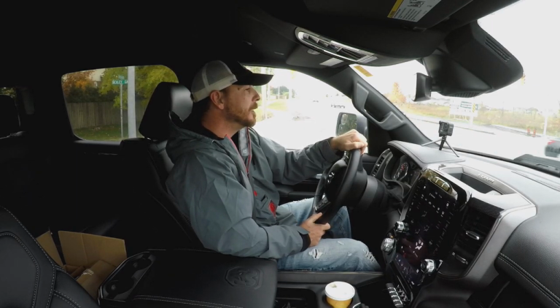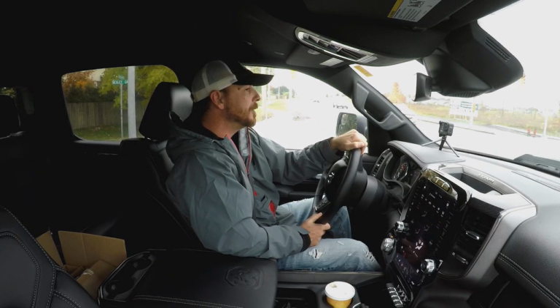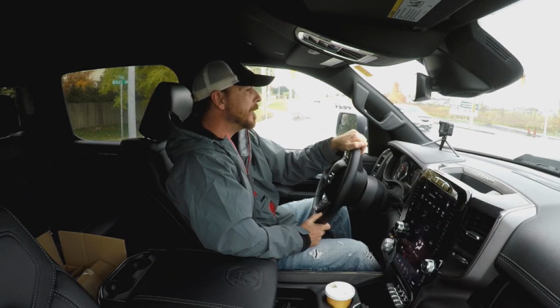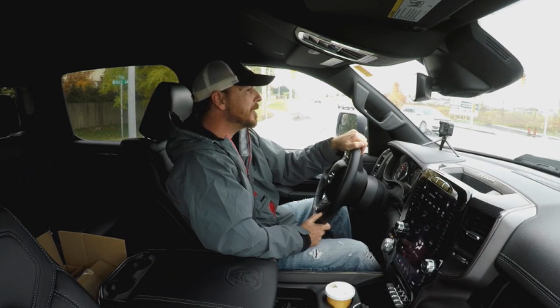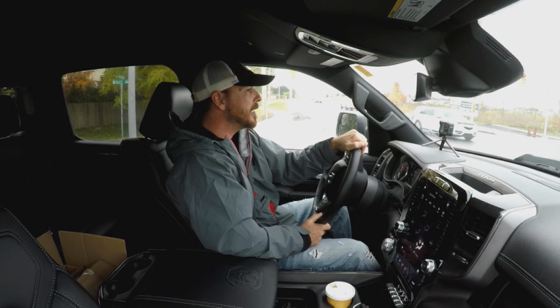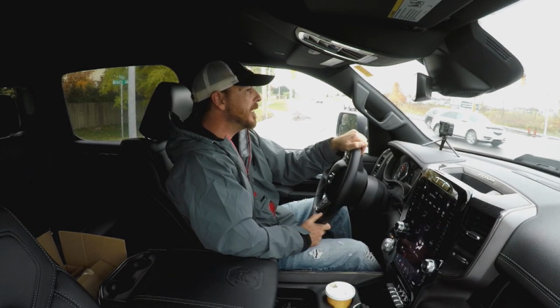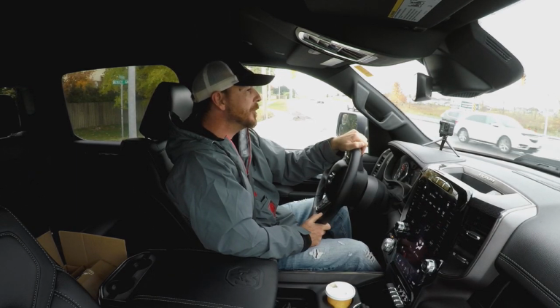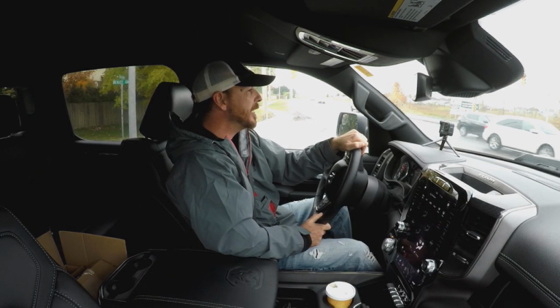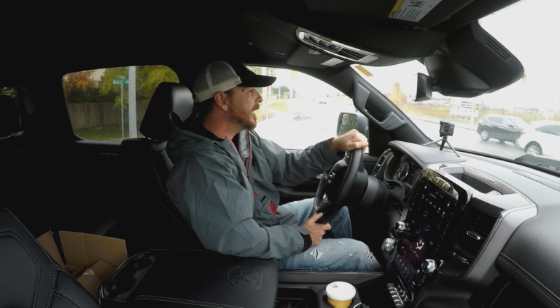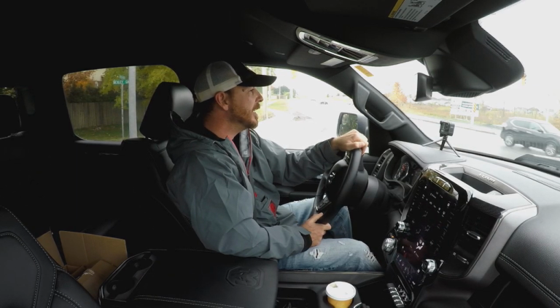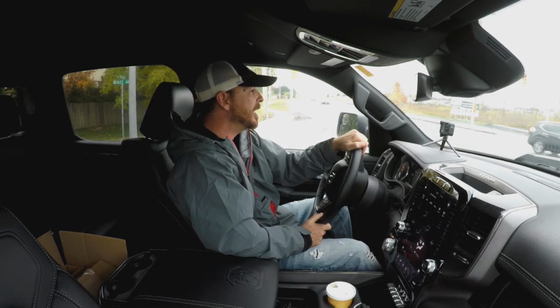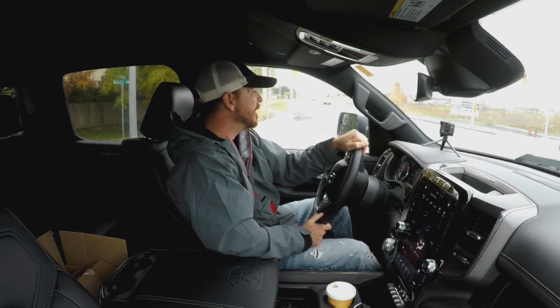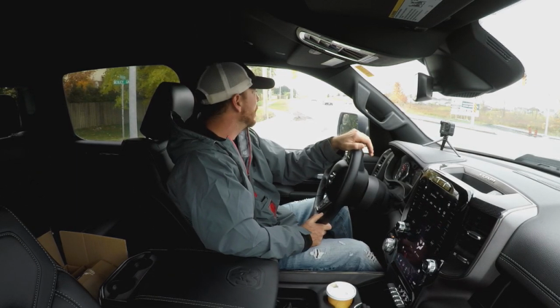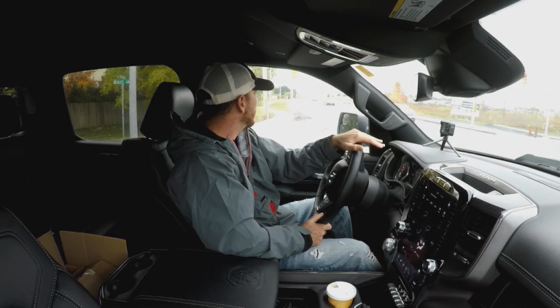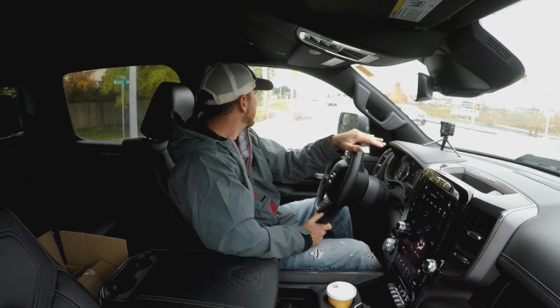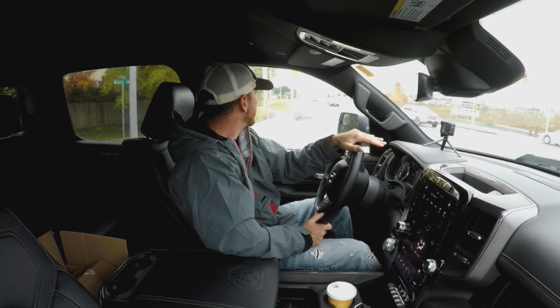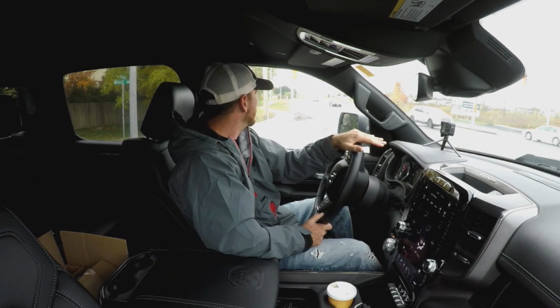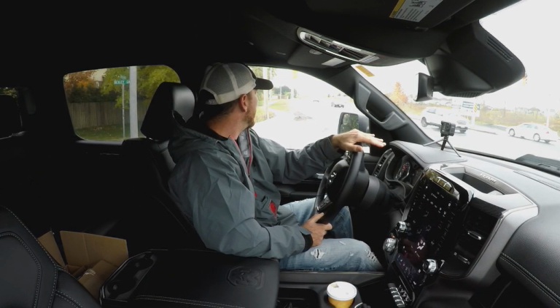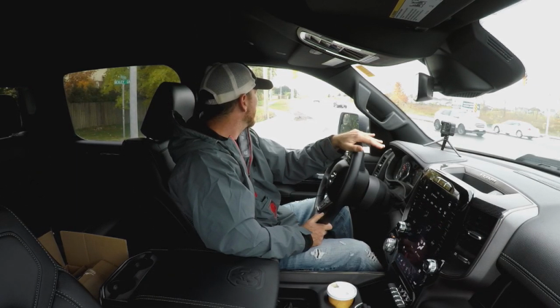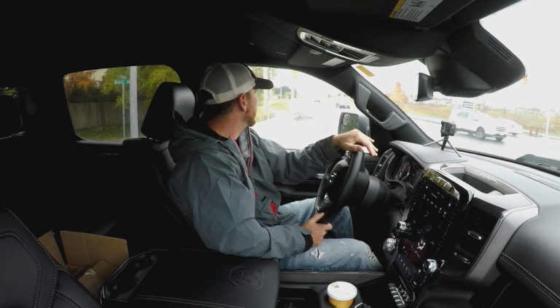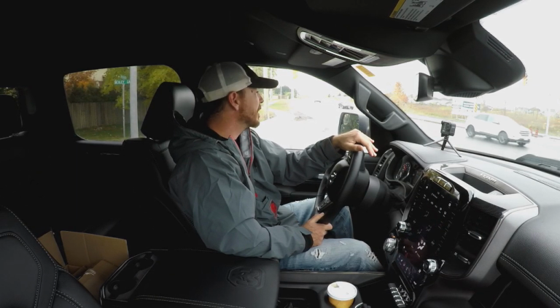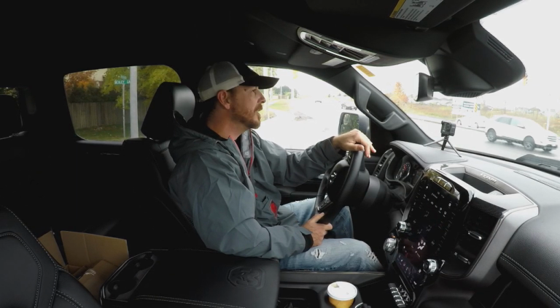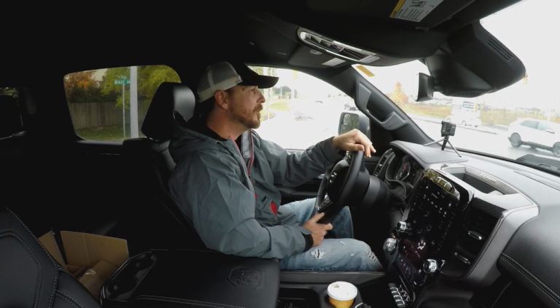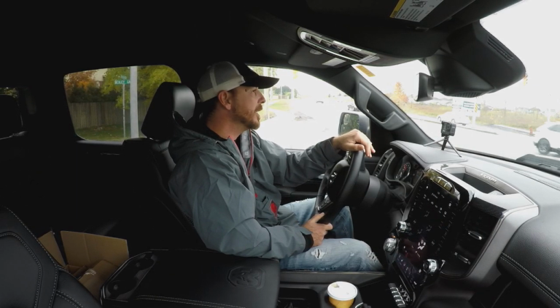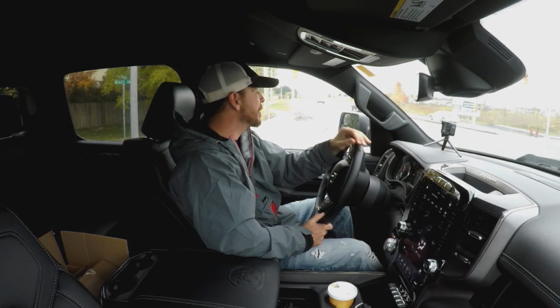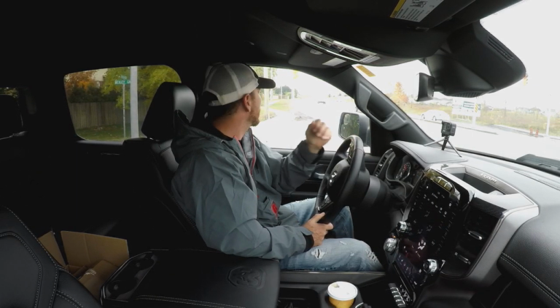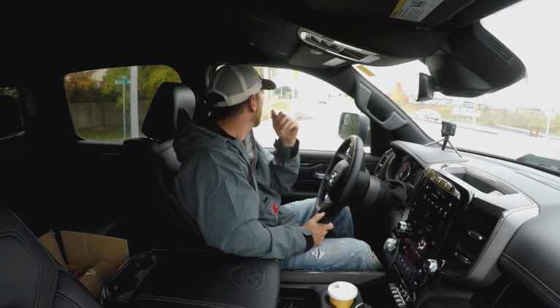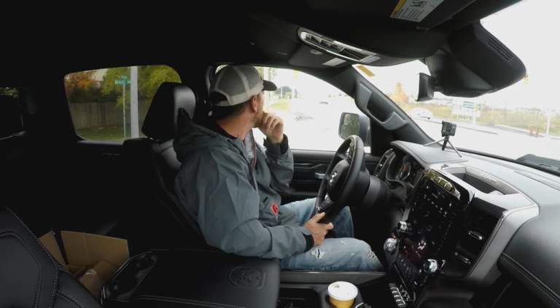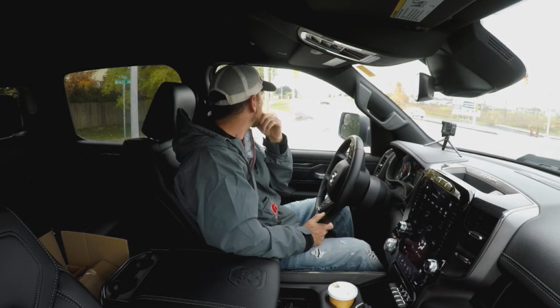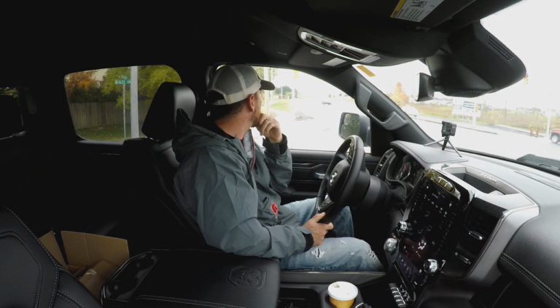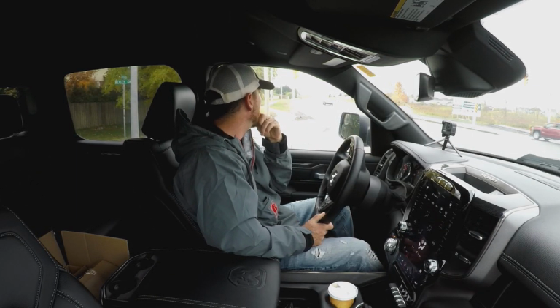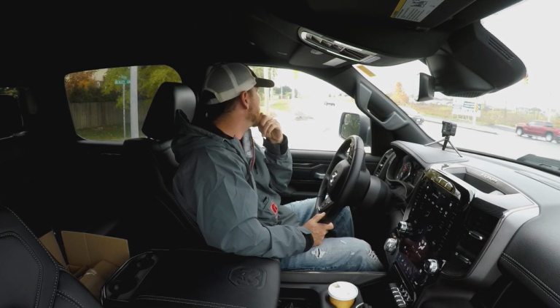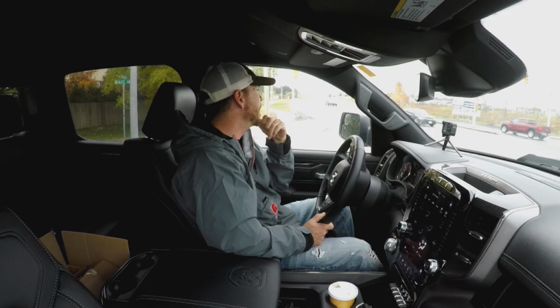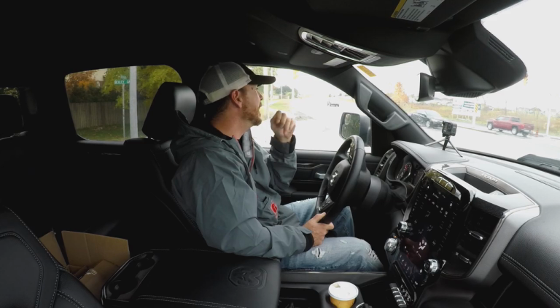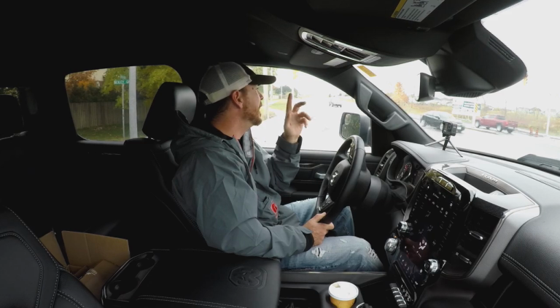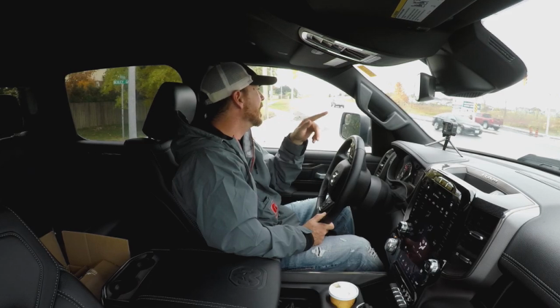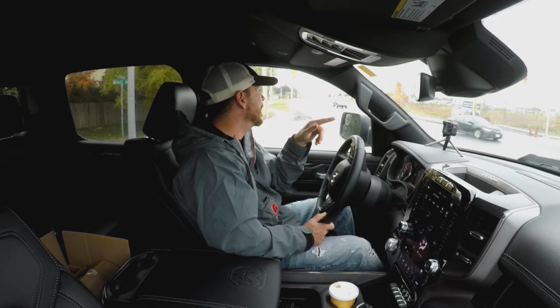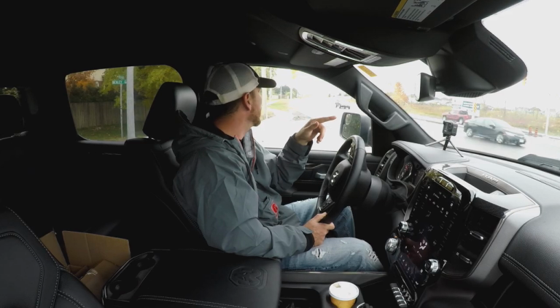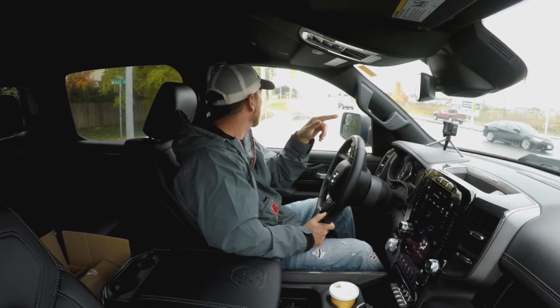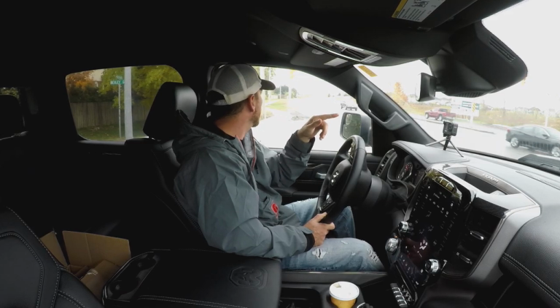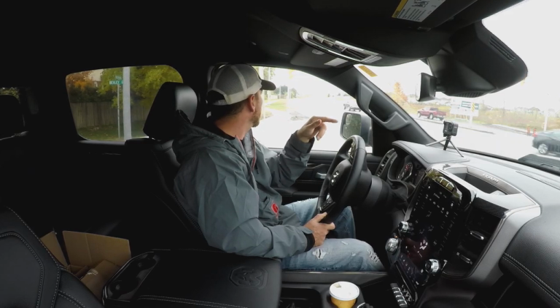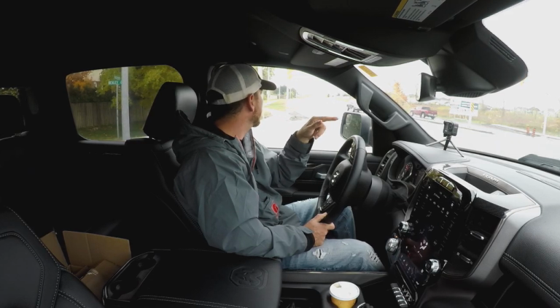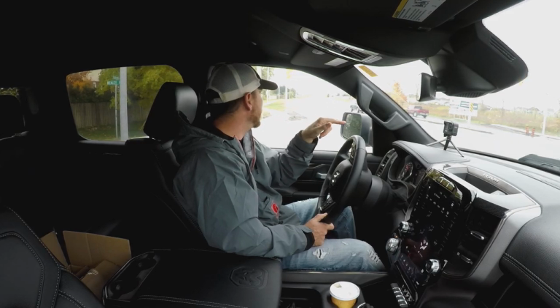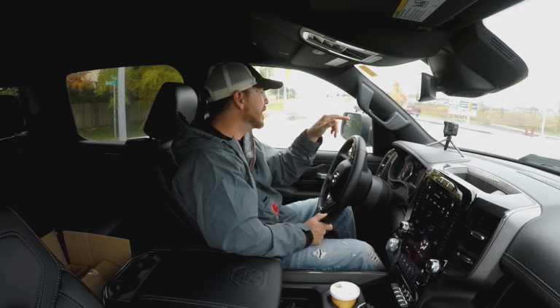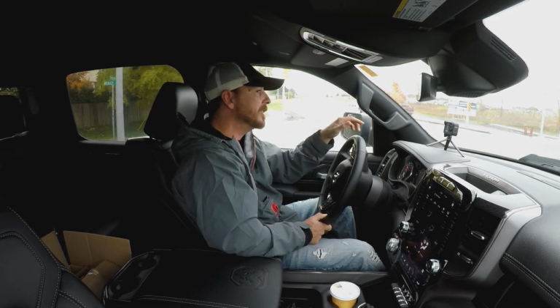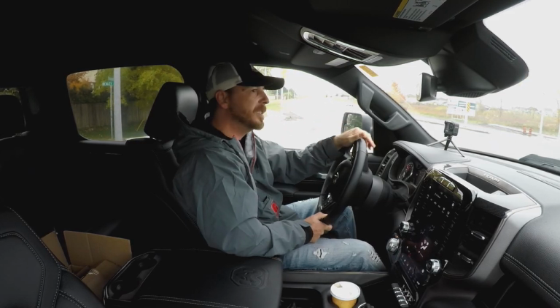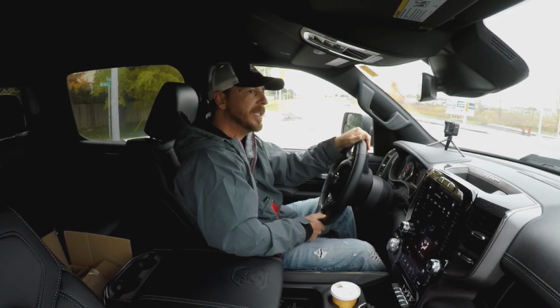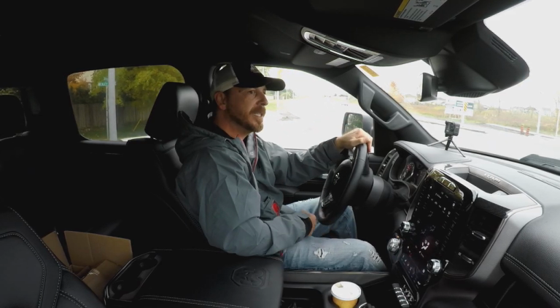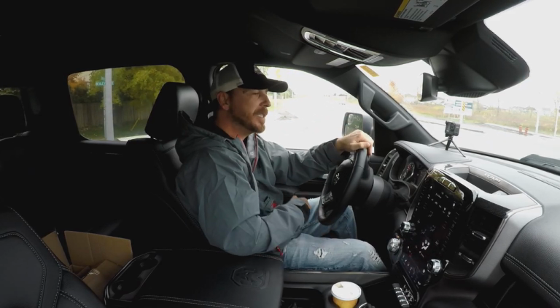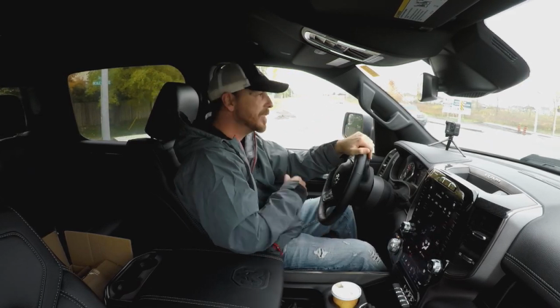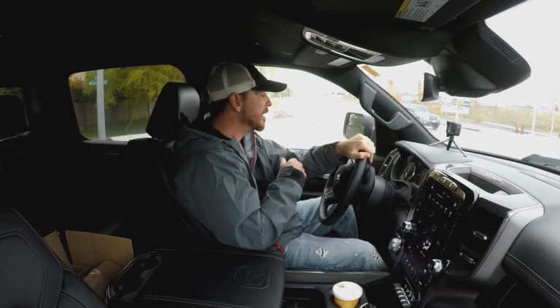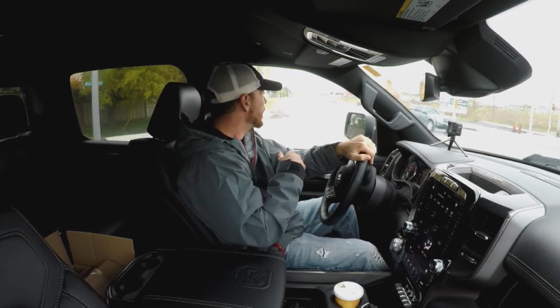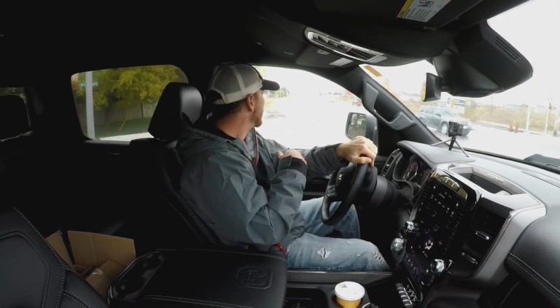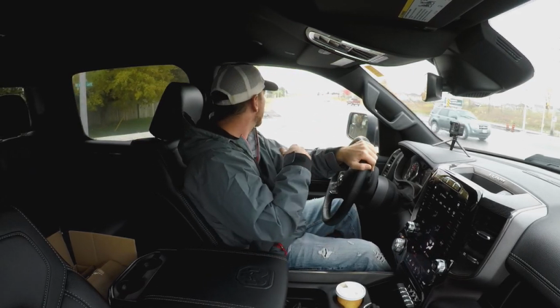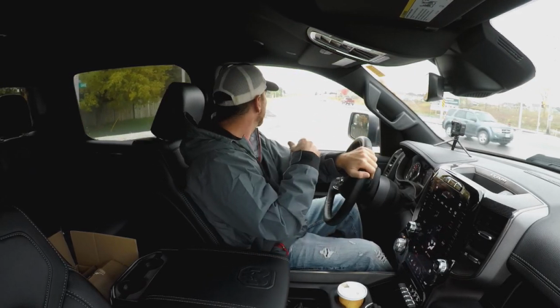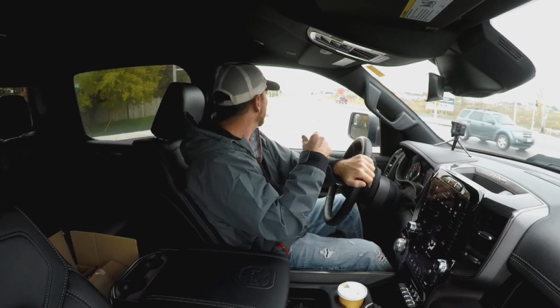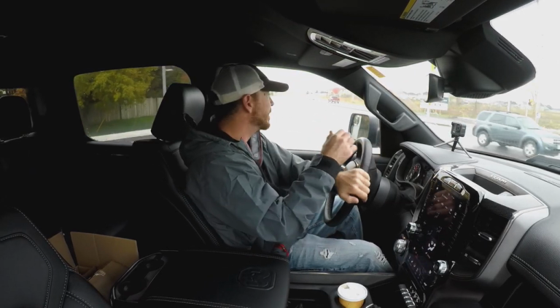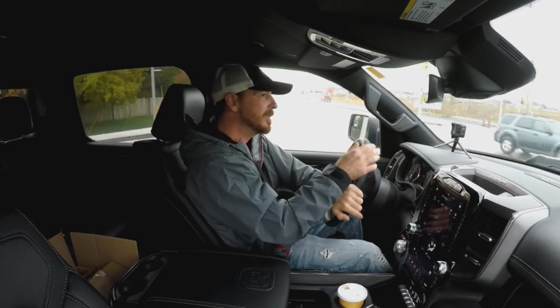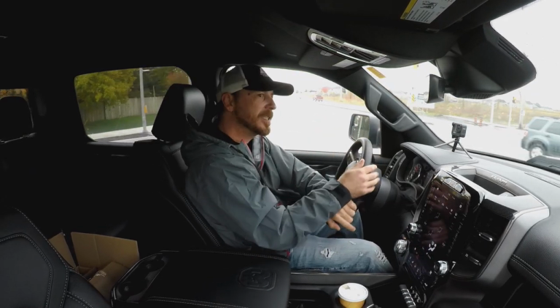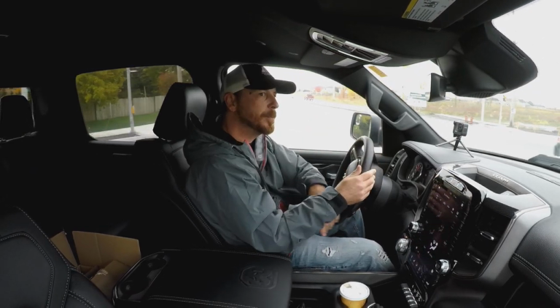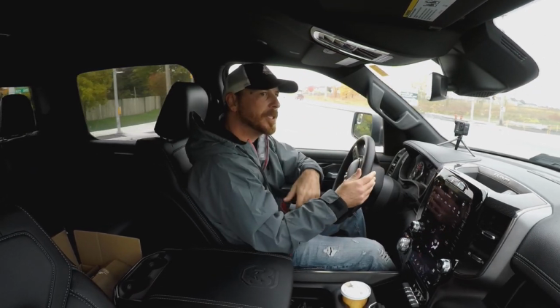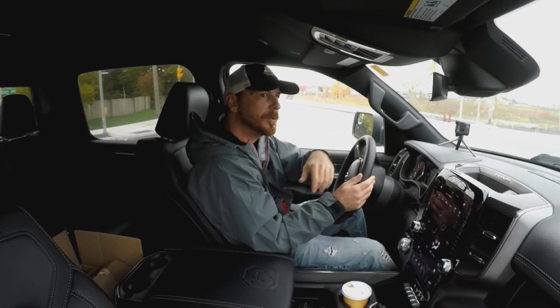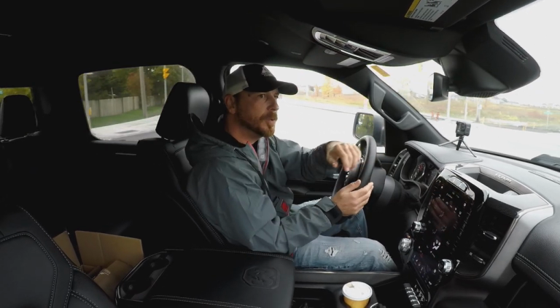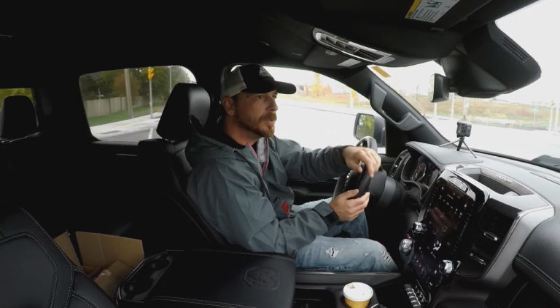Sean said they were kicking in all these extra add-ons at no extra cost - or at least the air intake and the exhaust system. That's pretty cool.